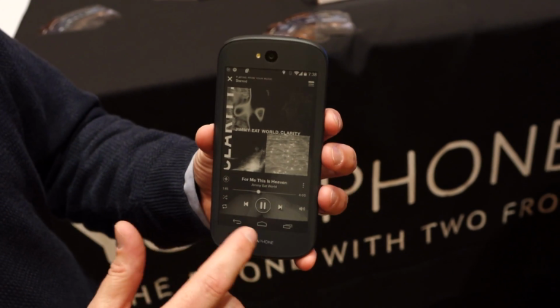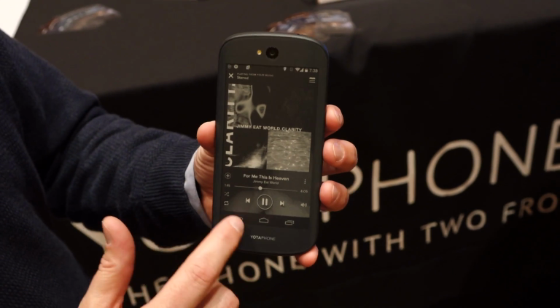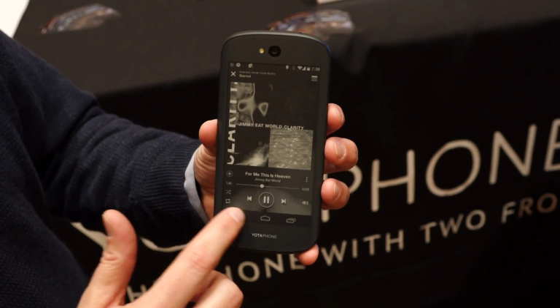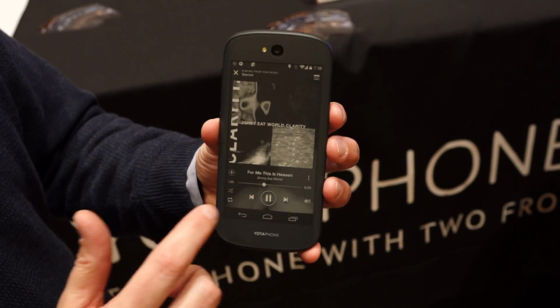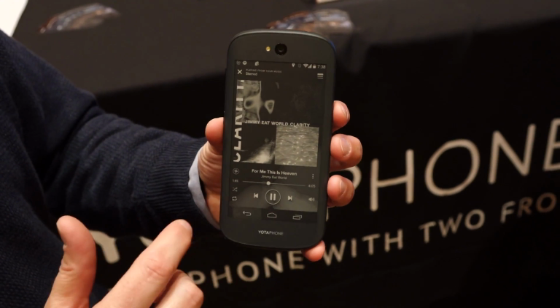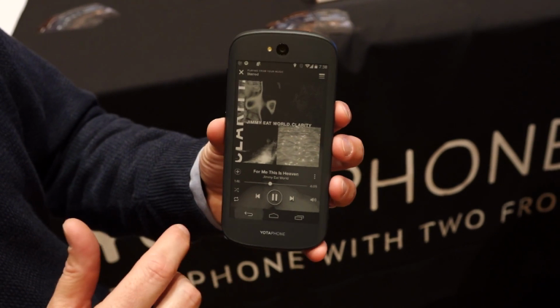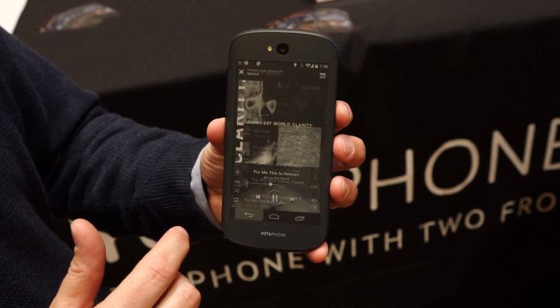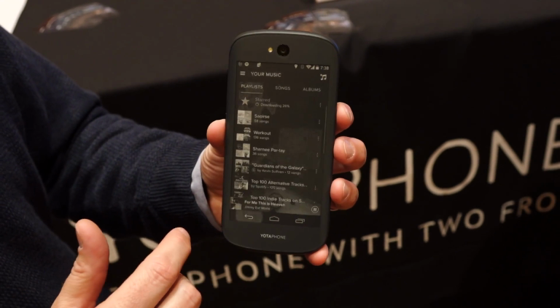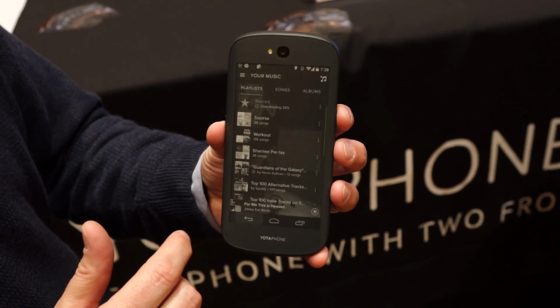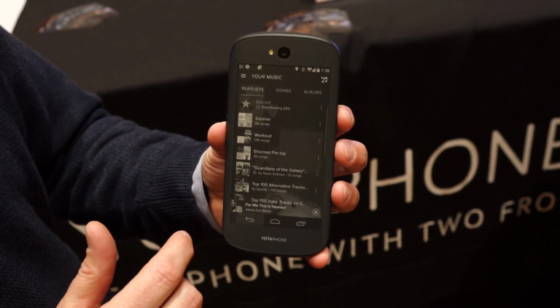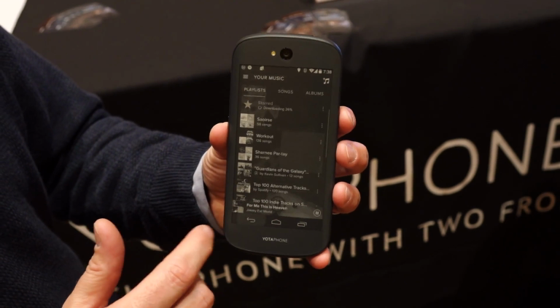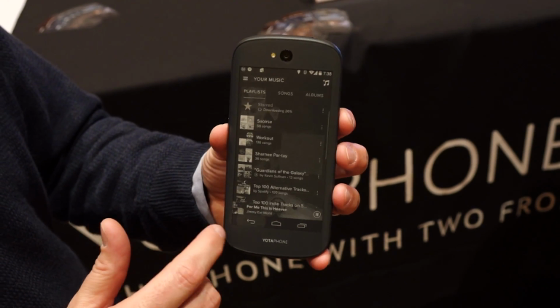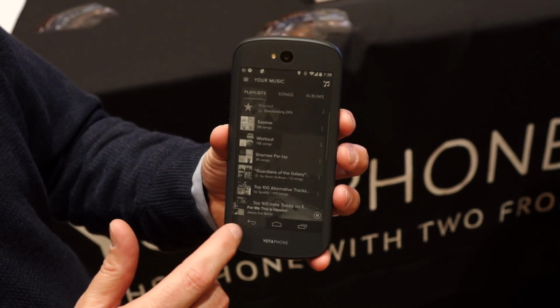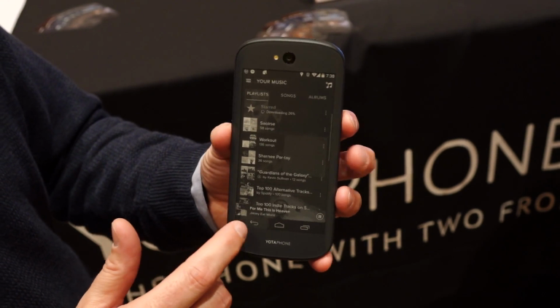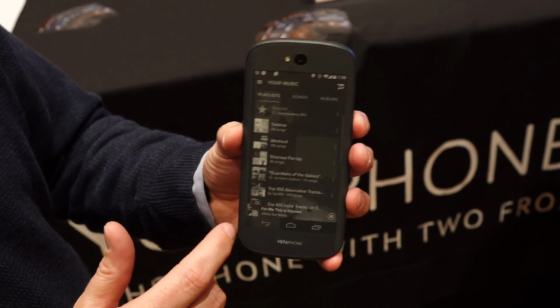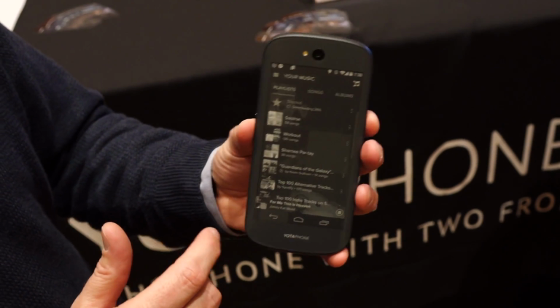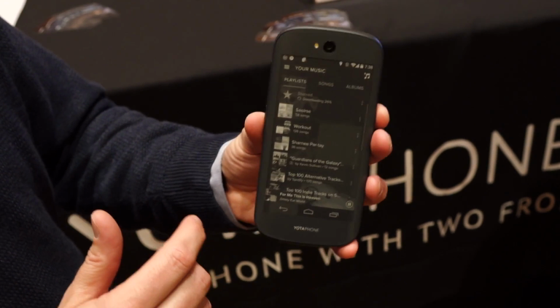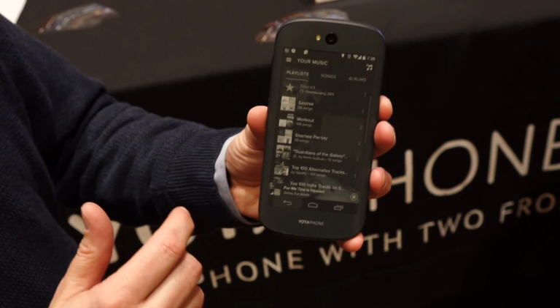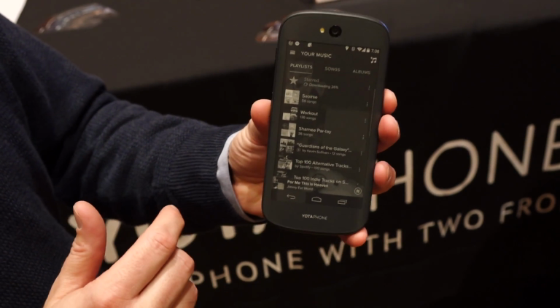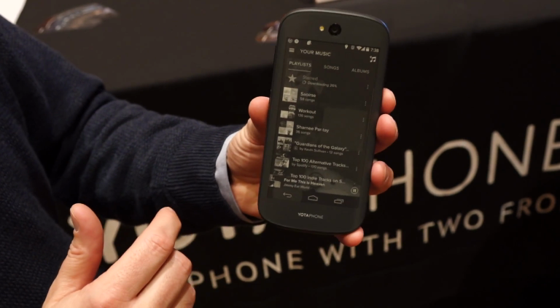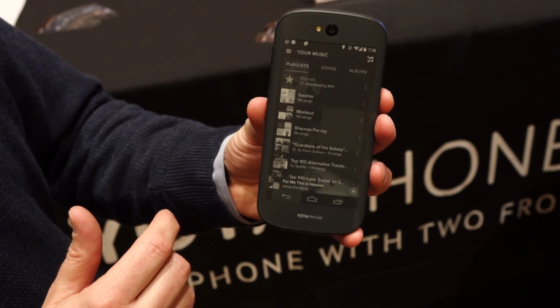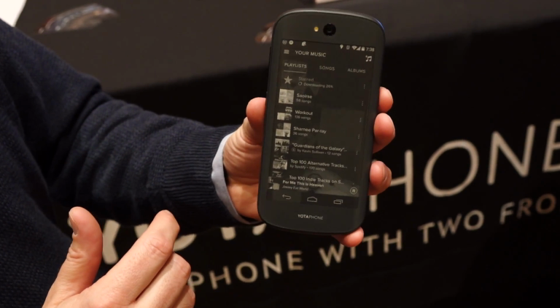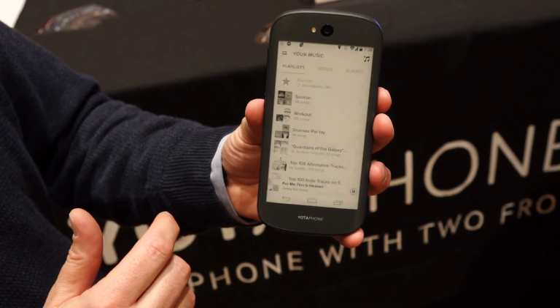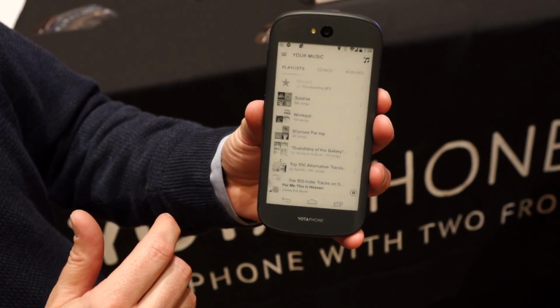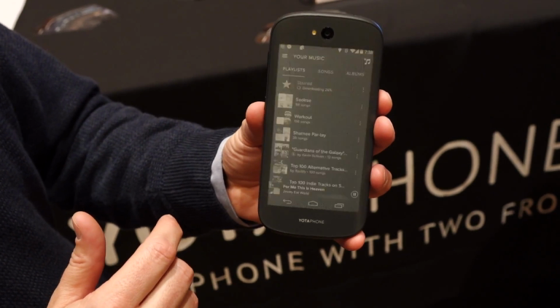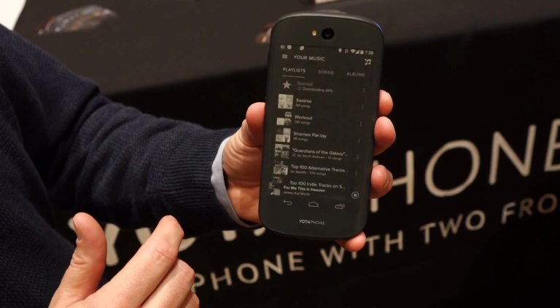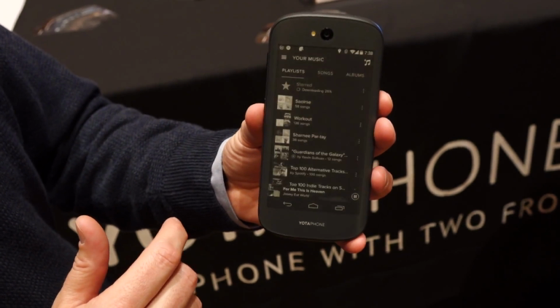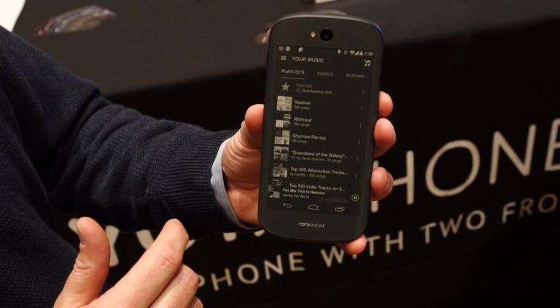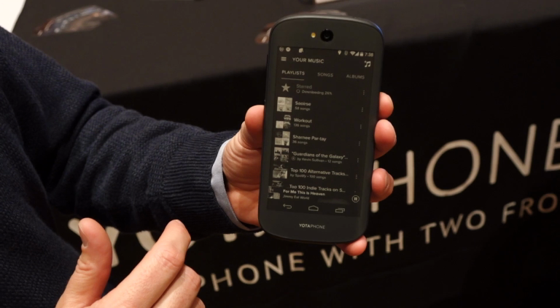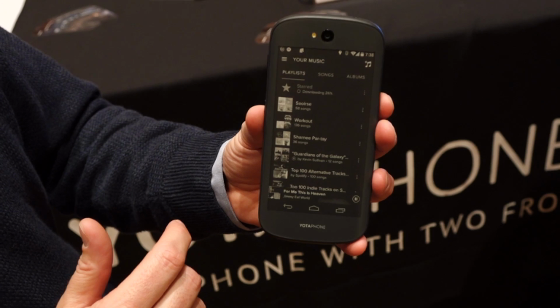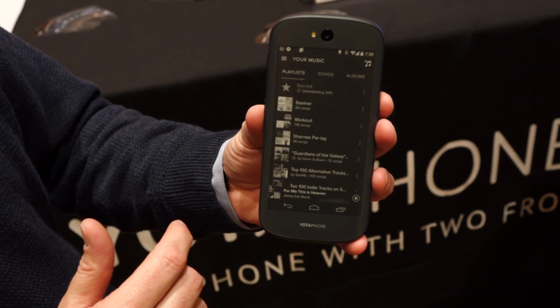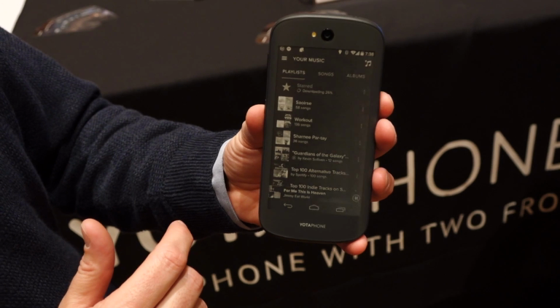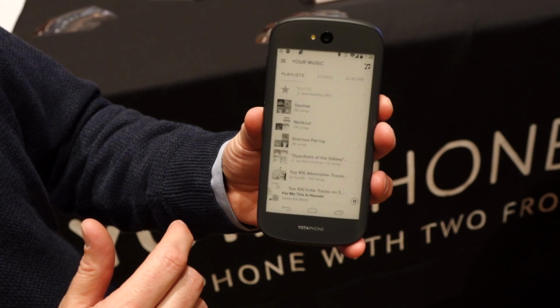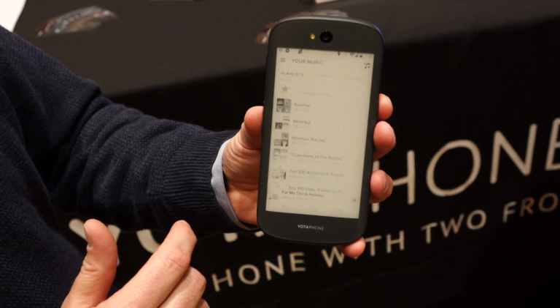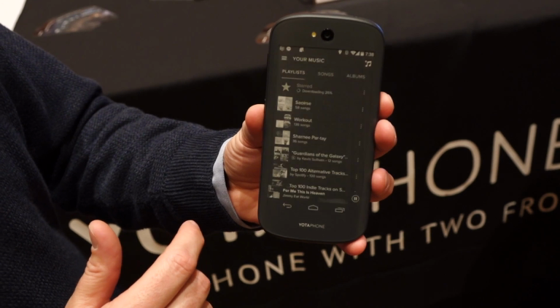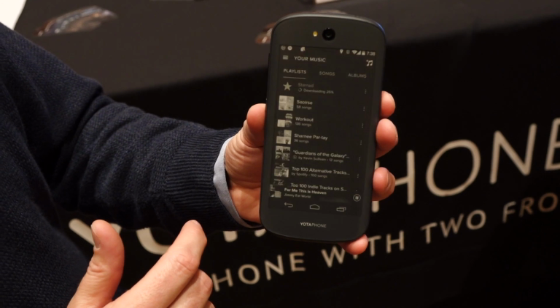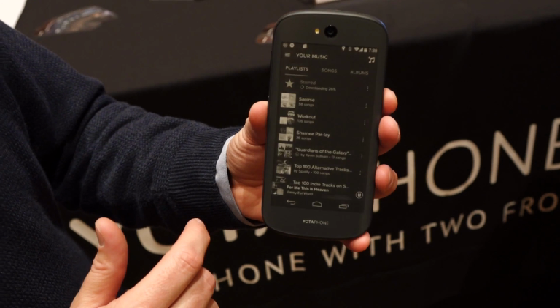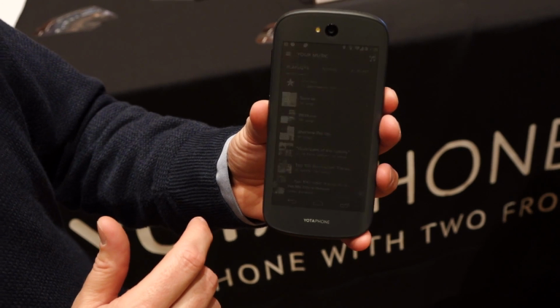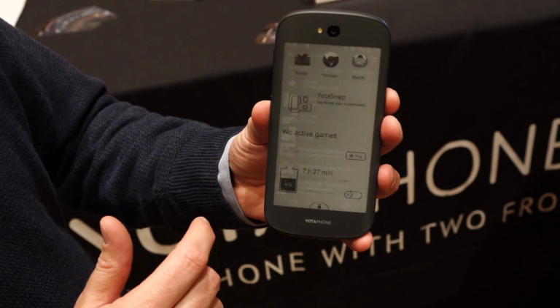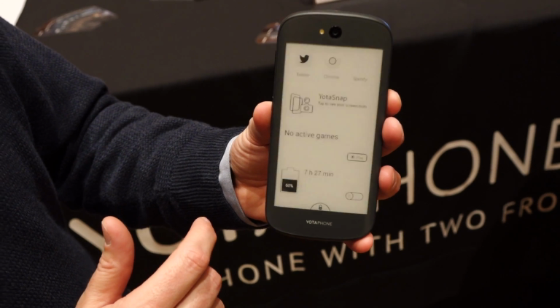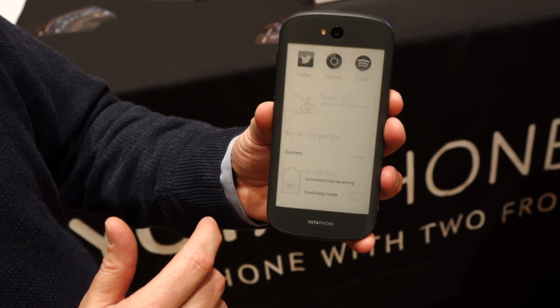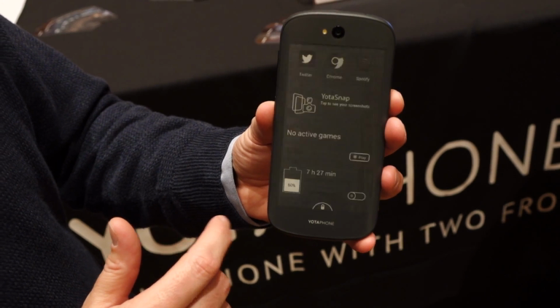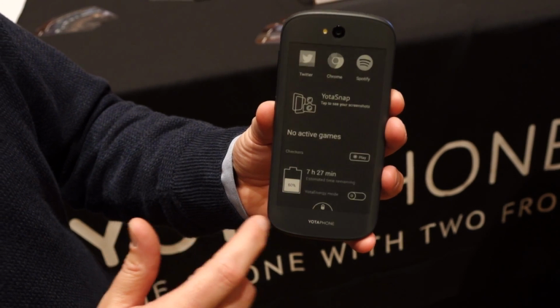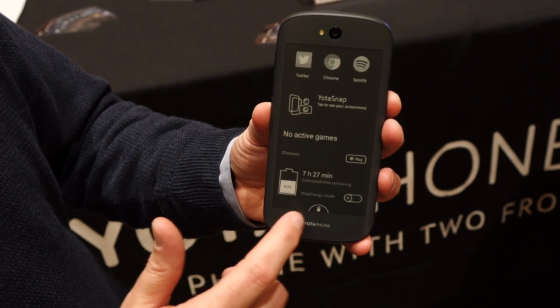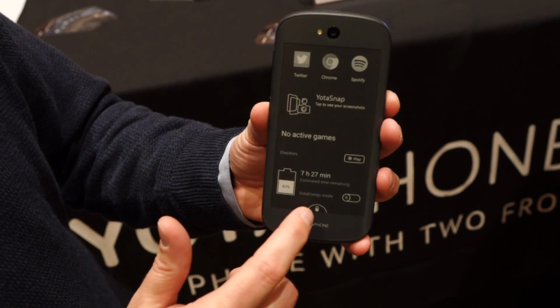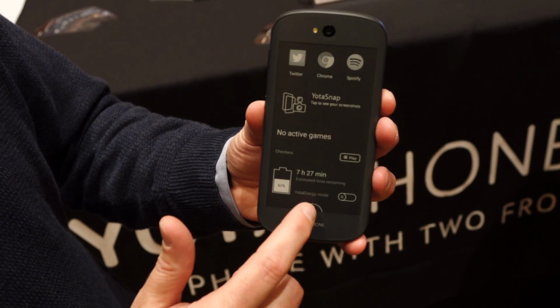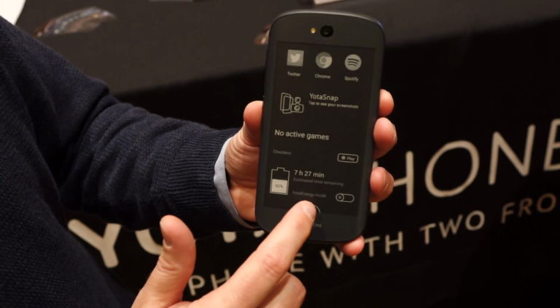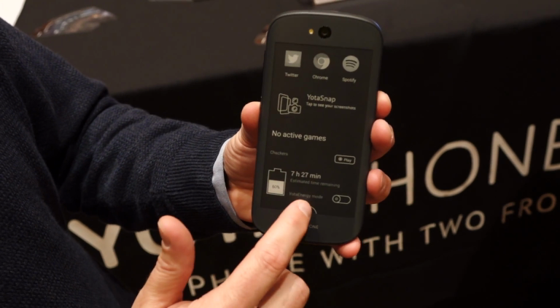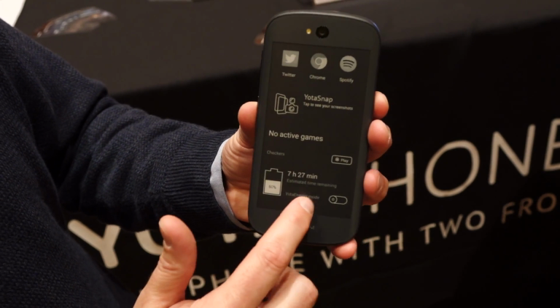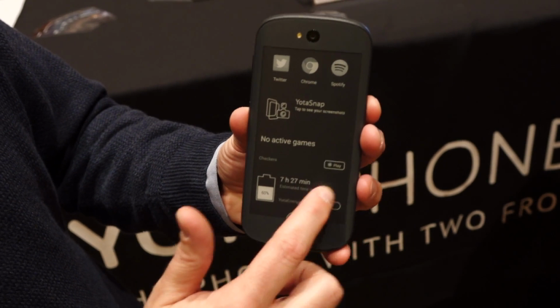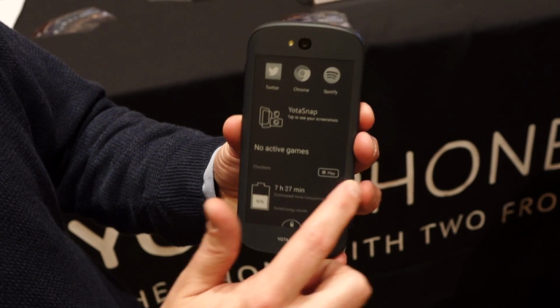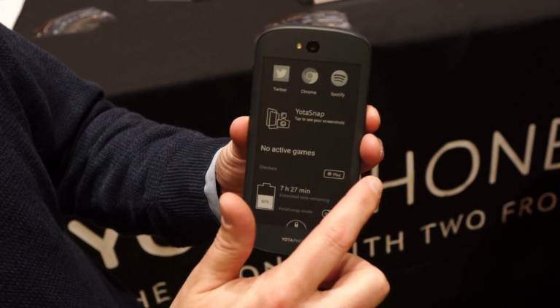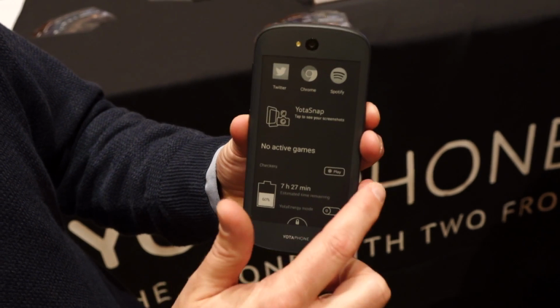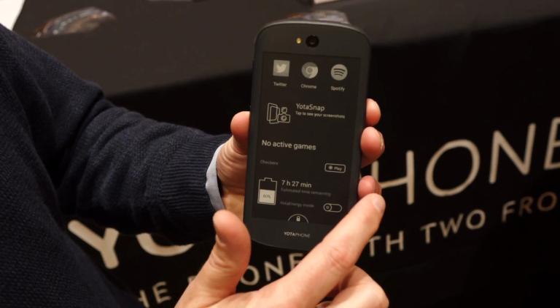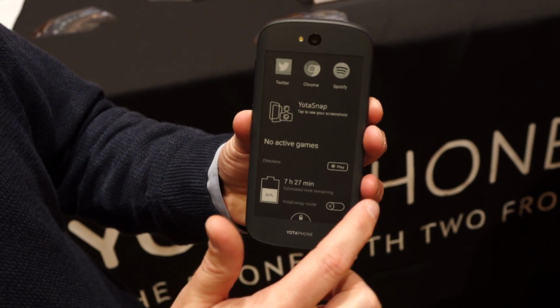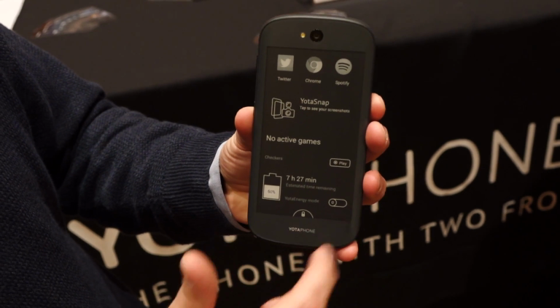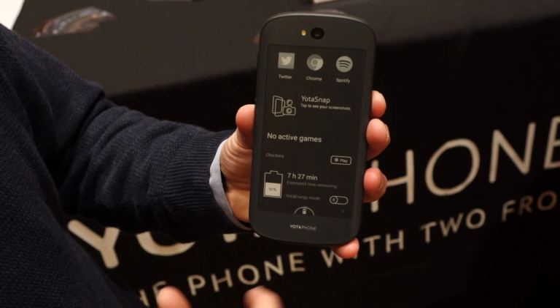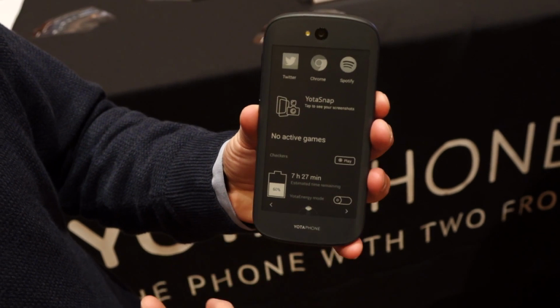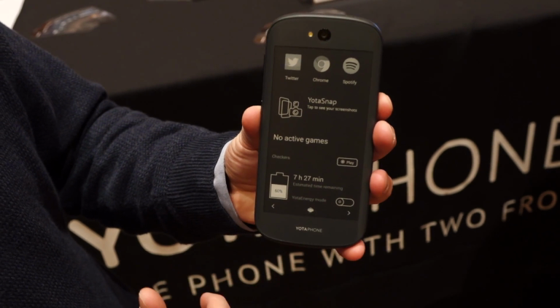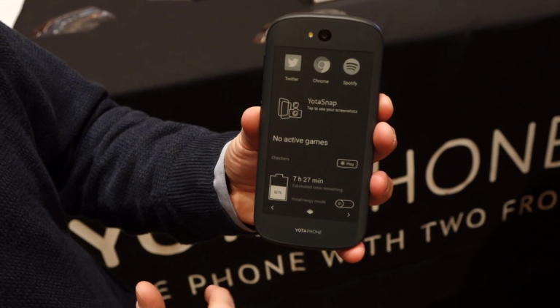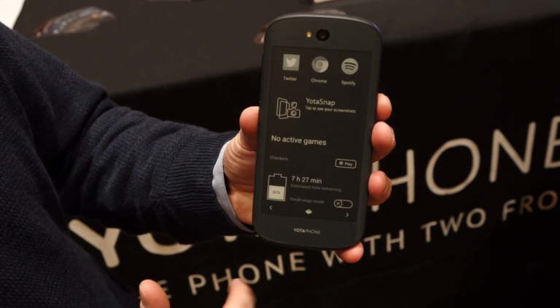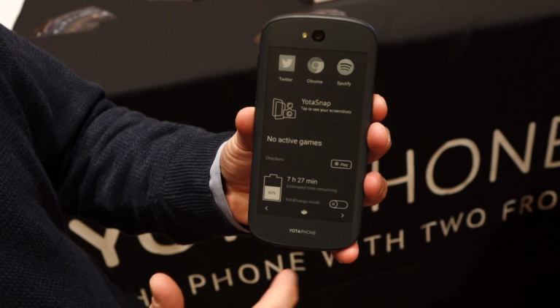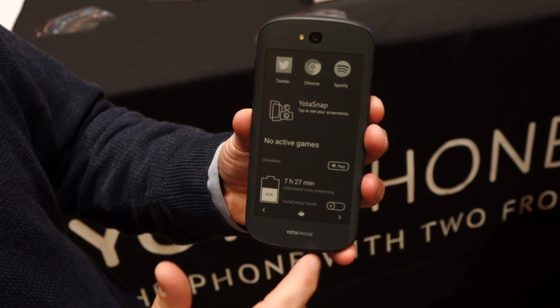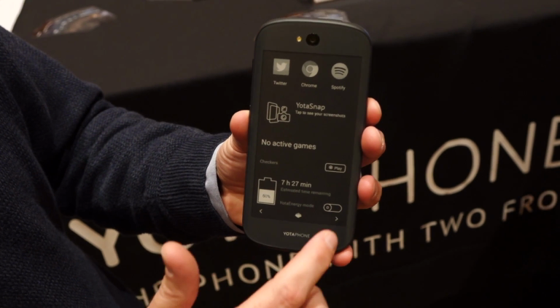When you're ready to go back, you hit the power button on the side and it'll take you back to your panels and you unlock it.